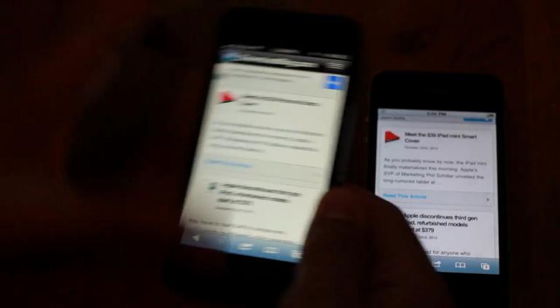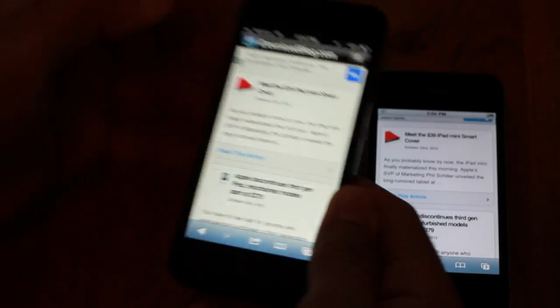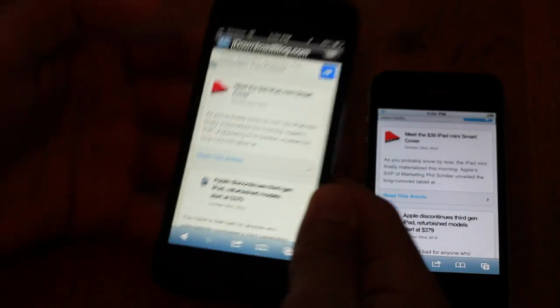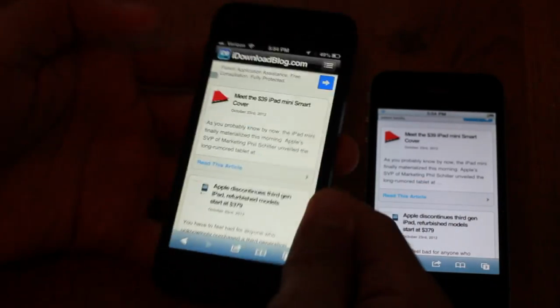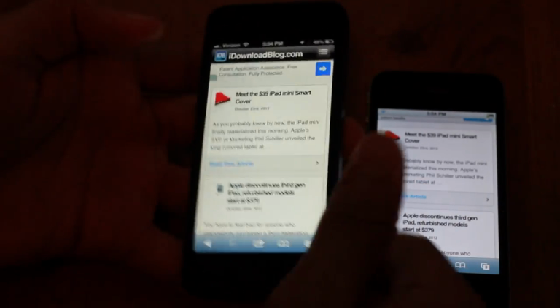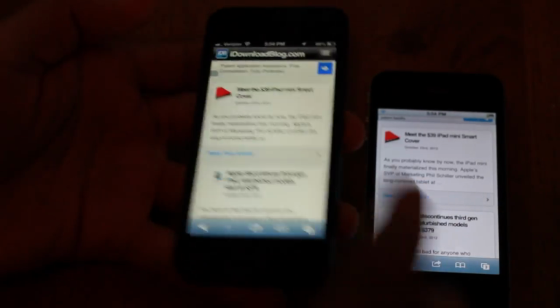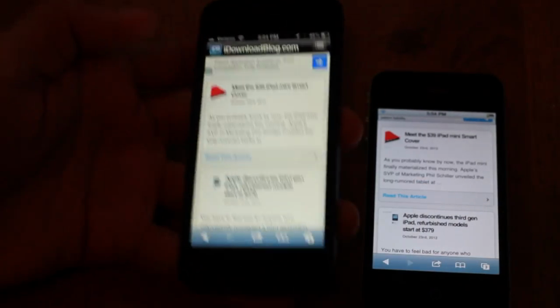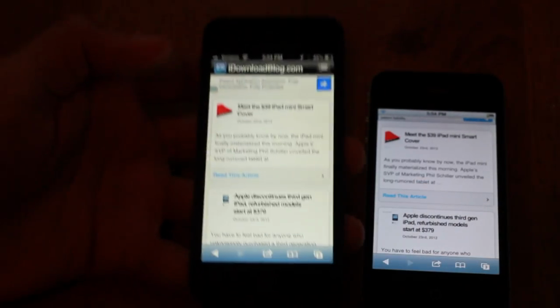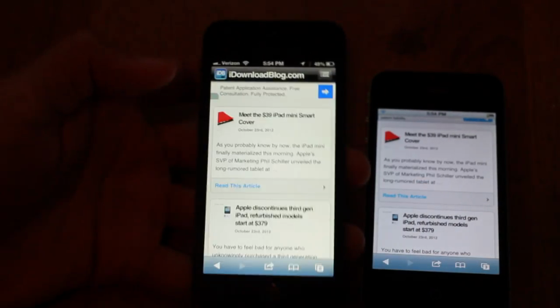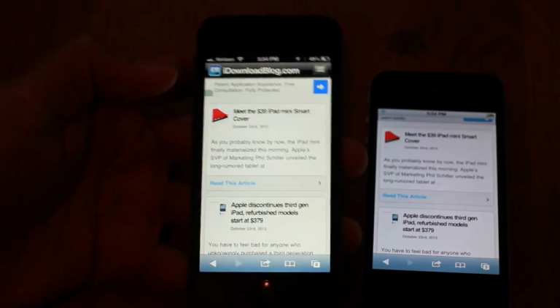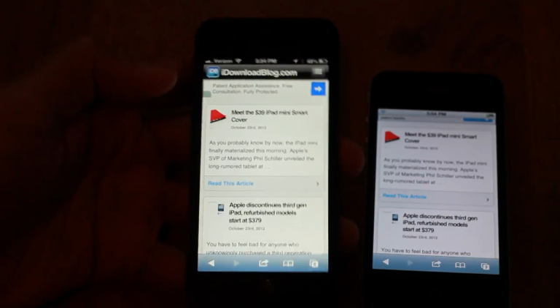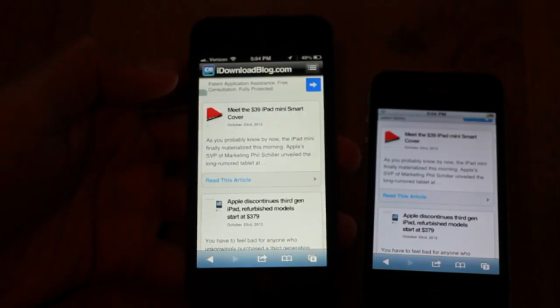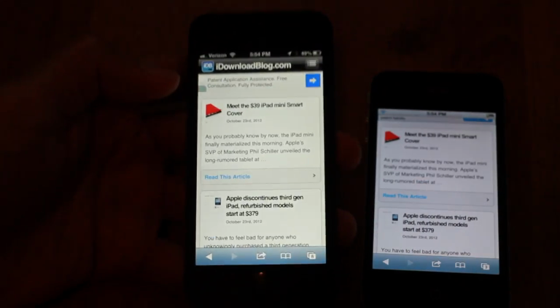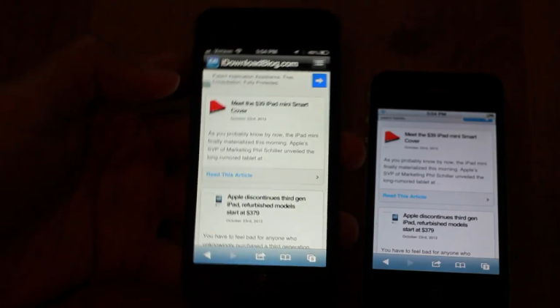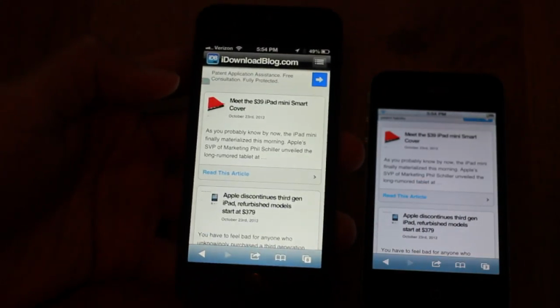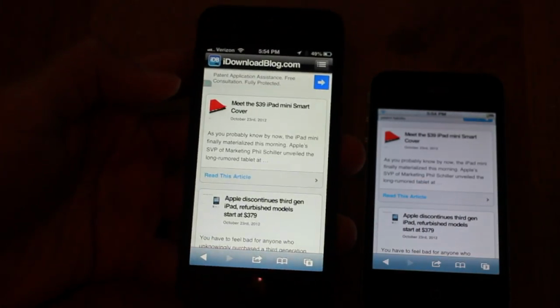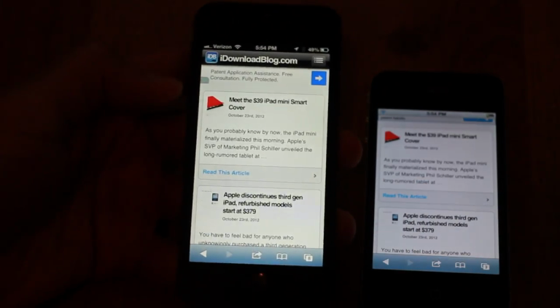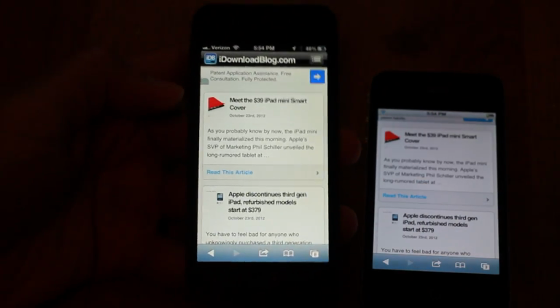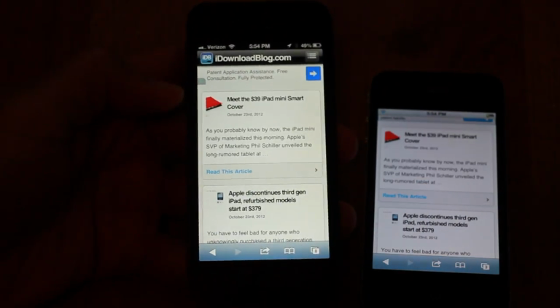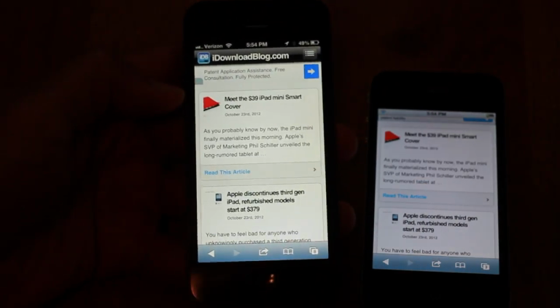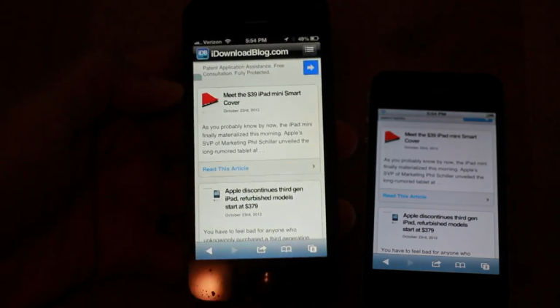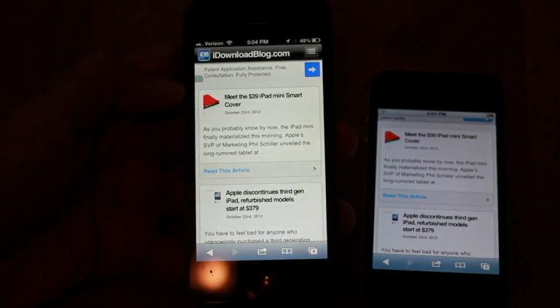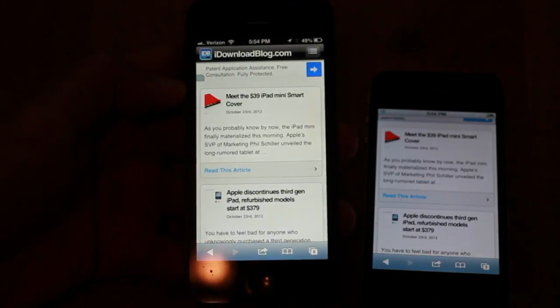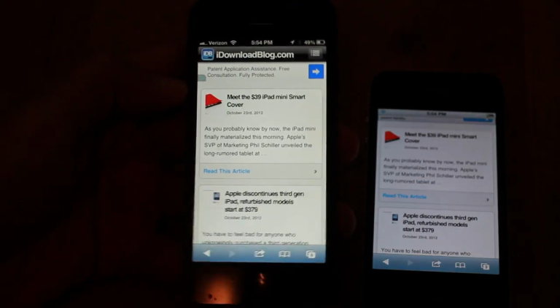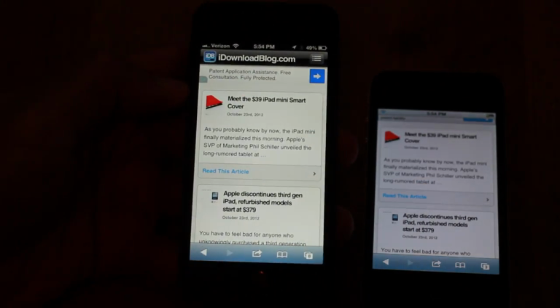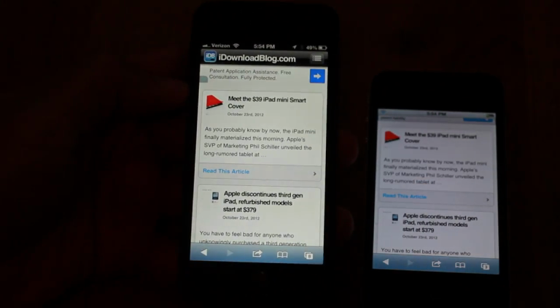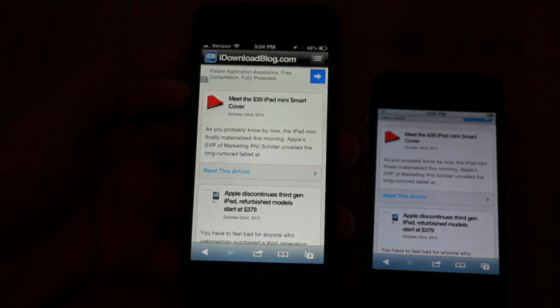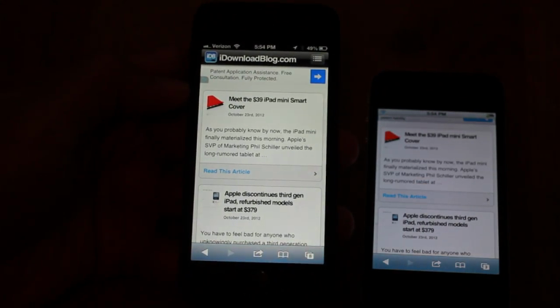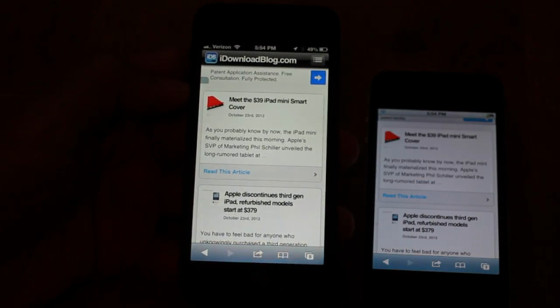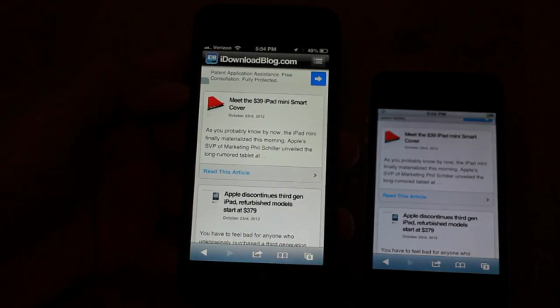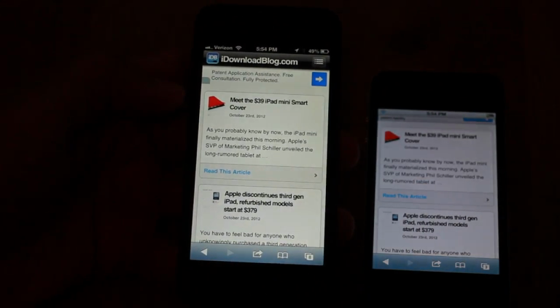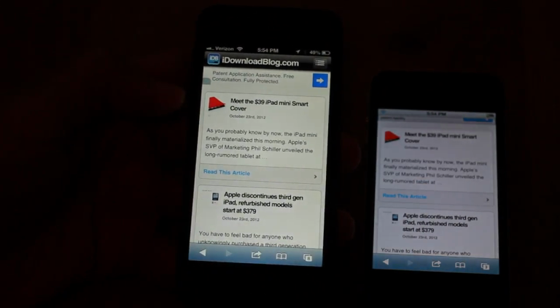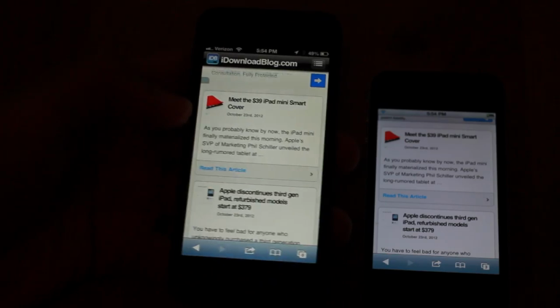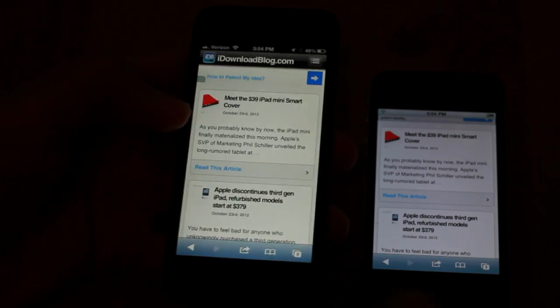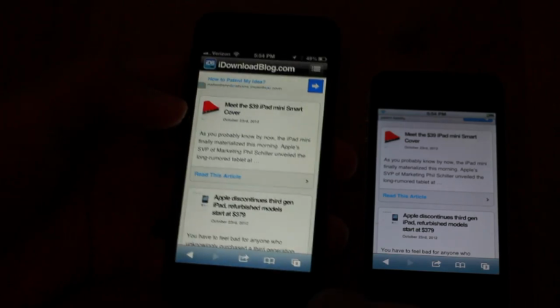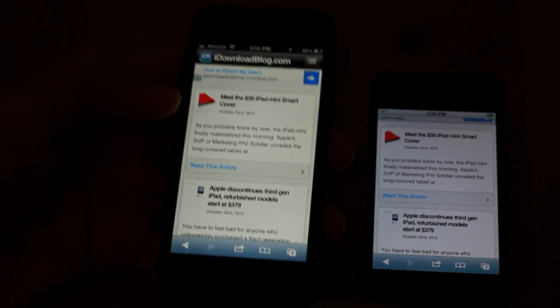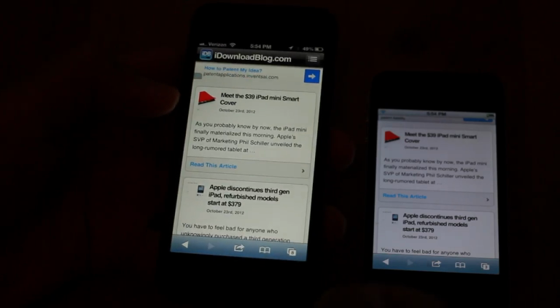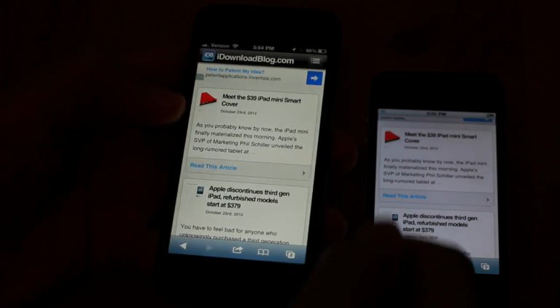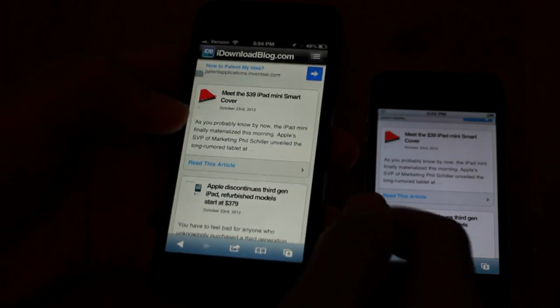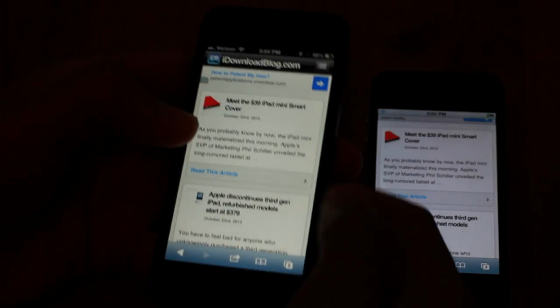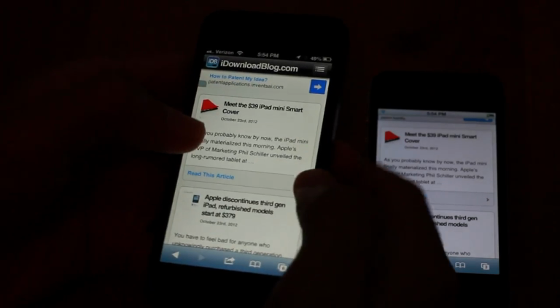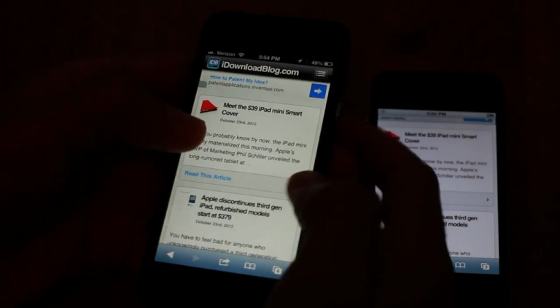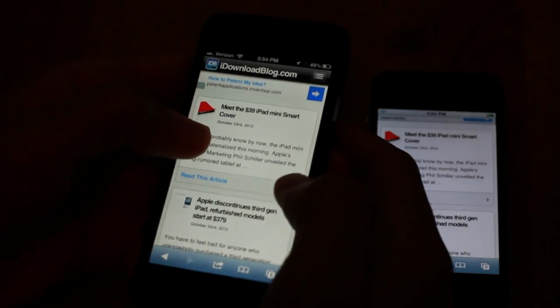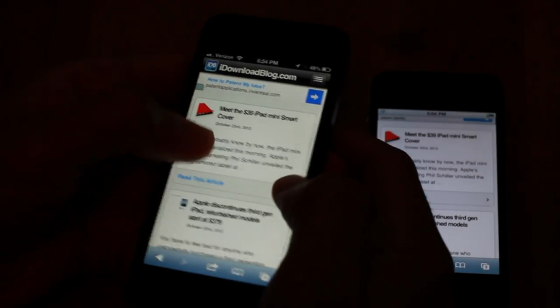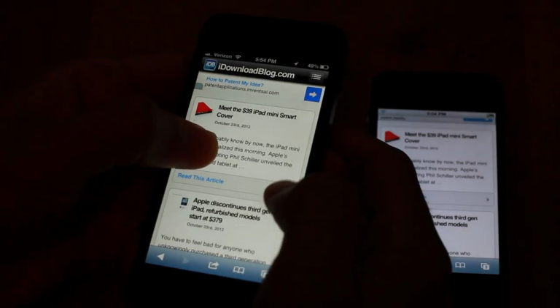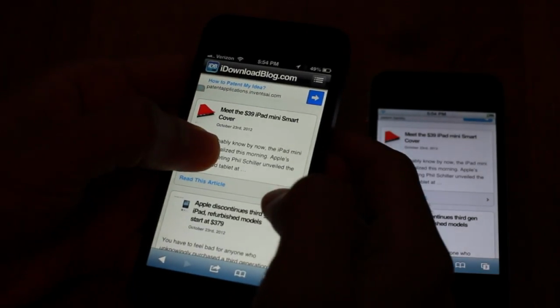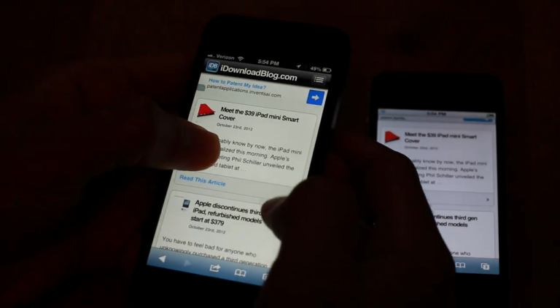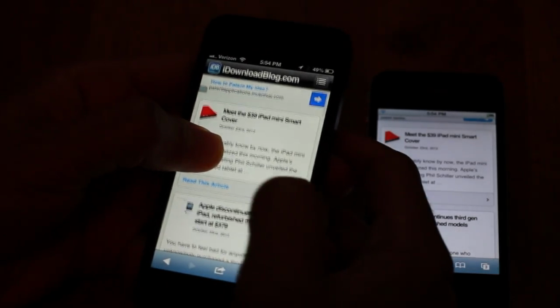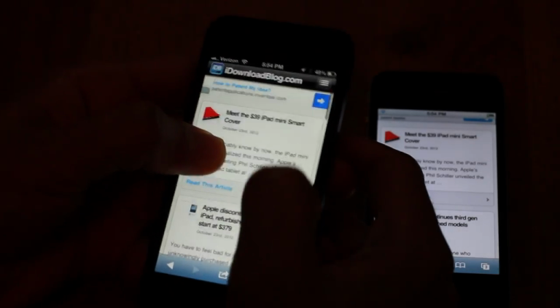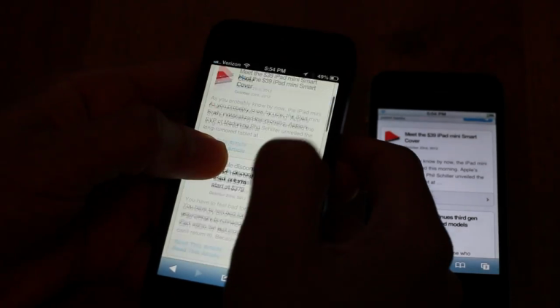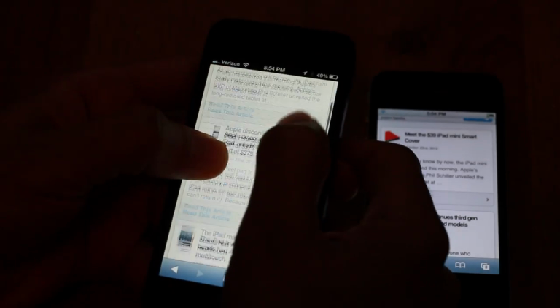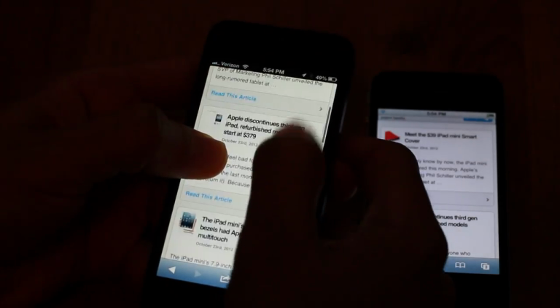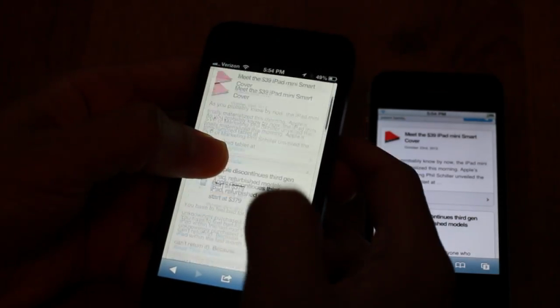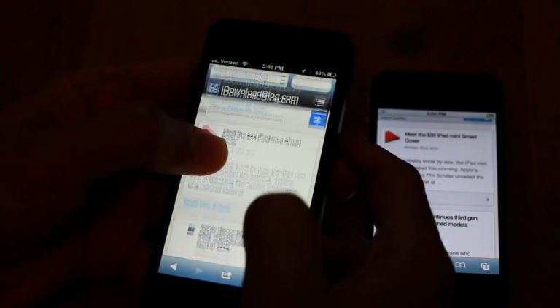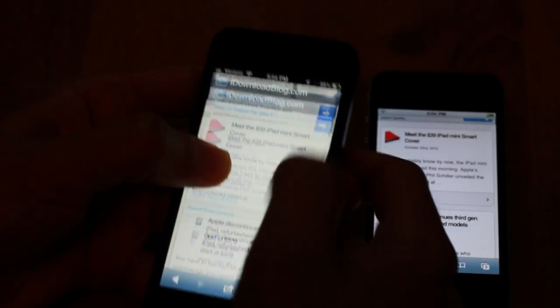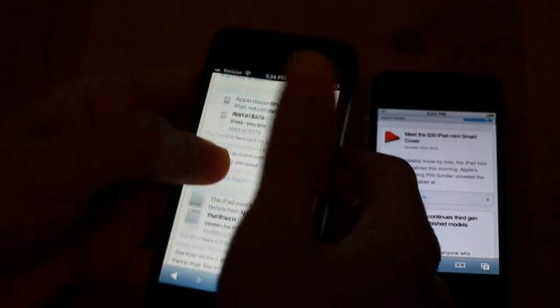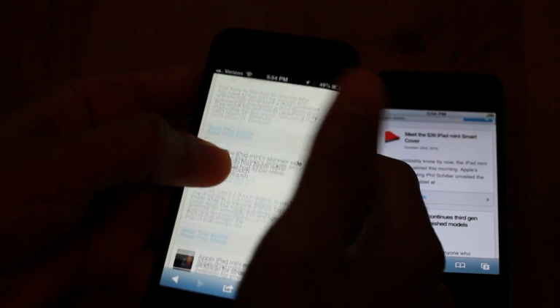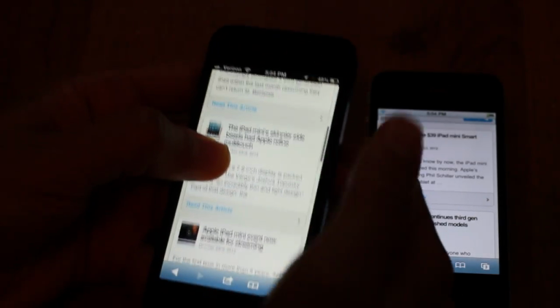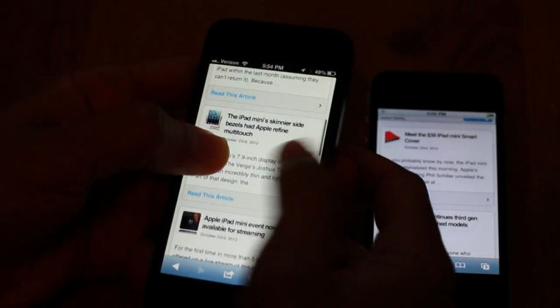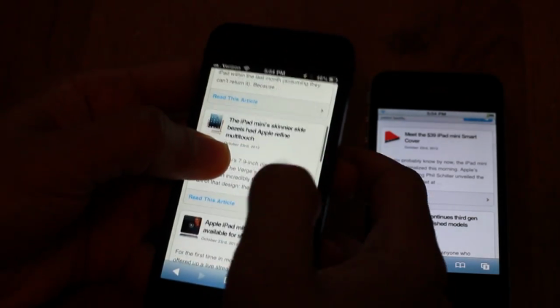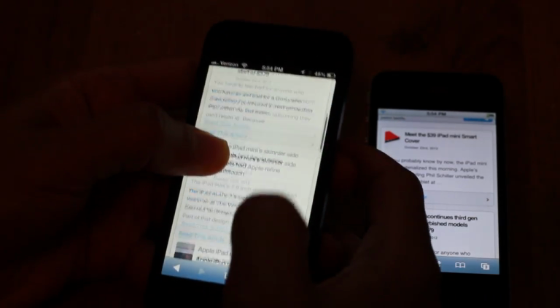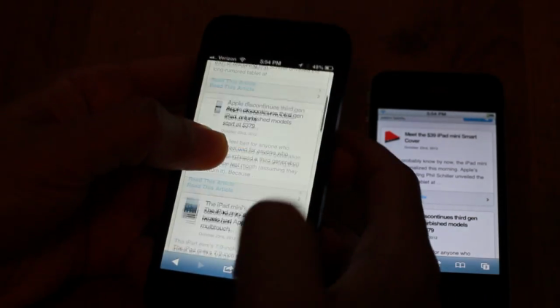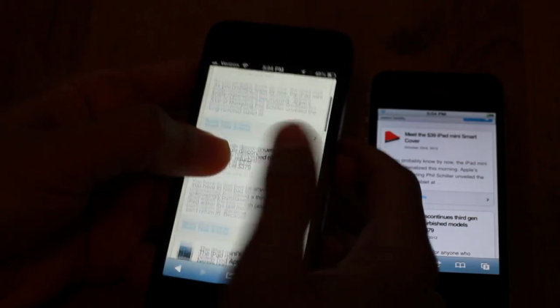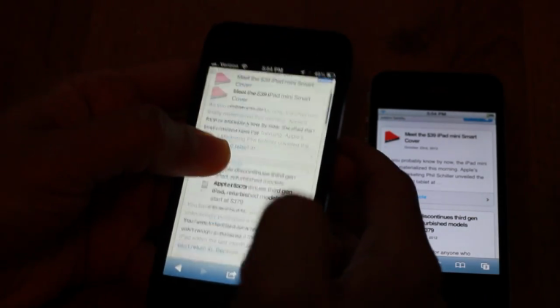Now watch on iOS 6 on my iPhone 5. I'm going to do the same exact thing — place my left thumb on the screen — and look, I can still scroll.